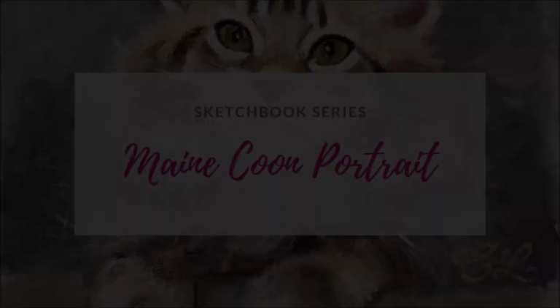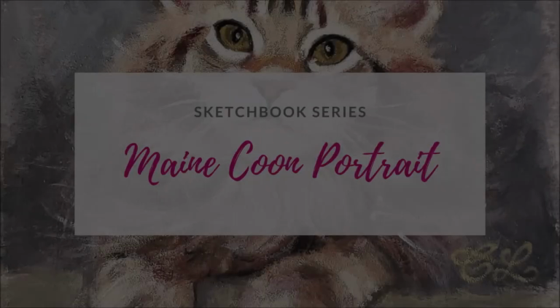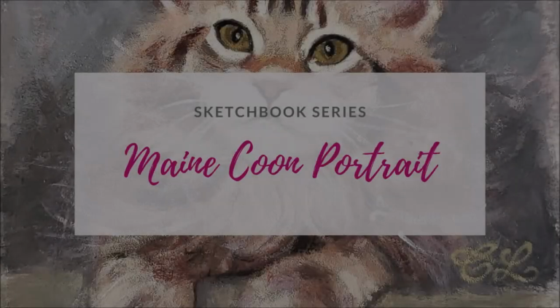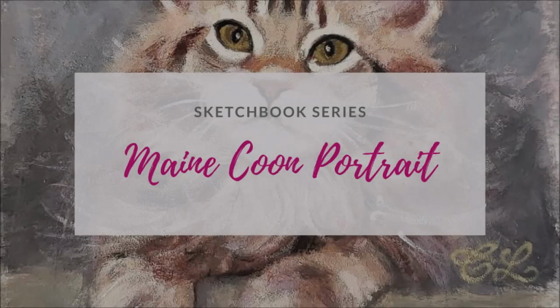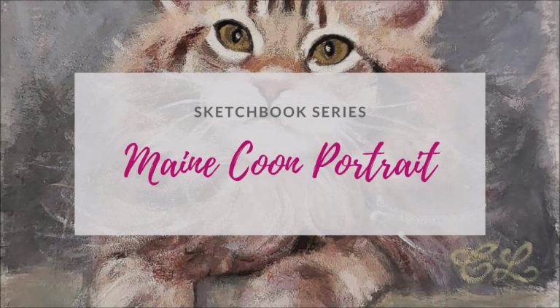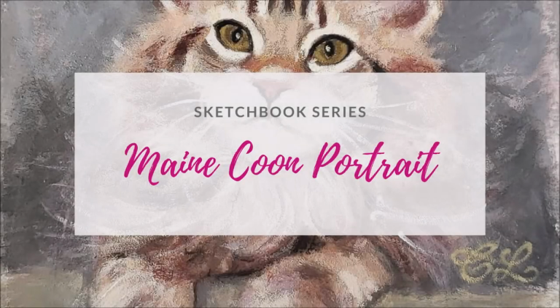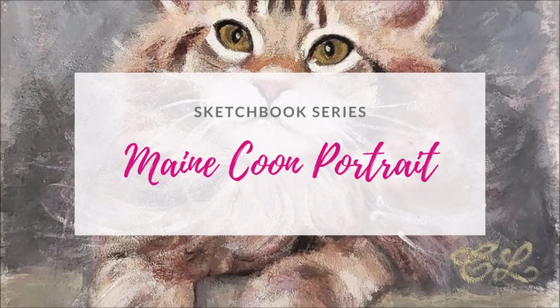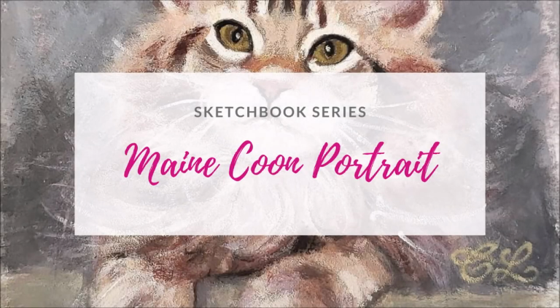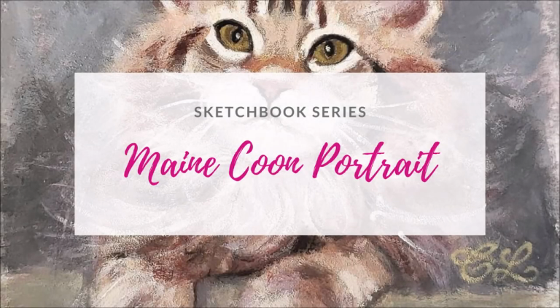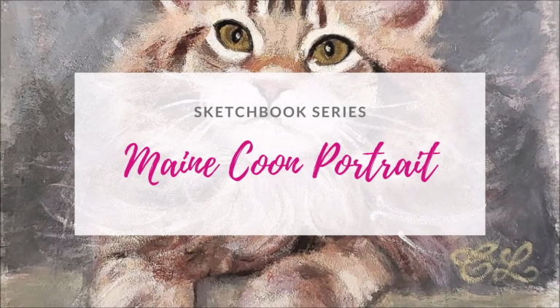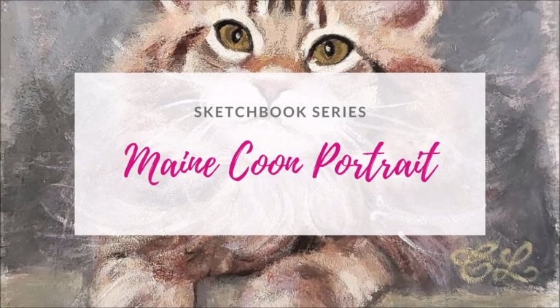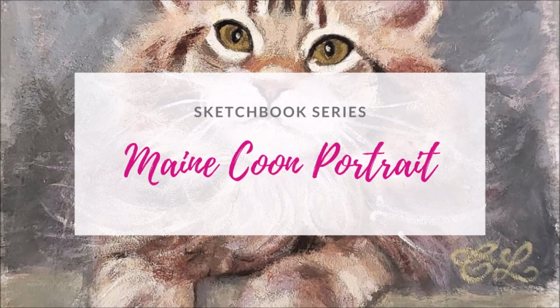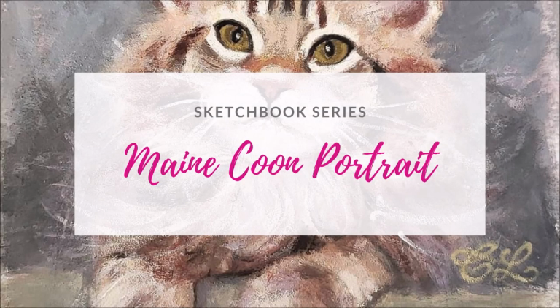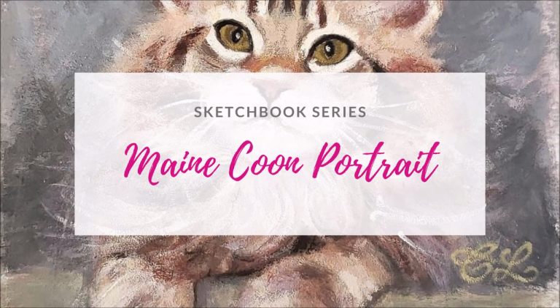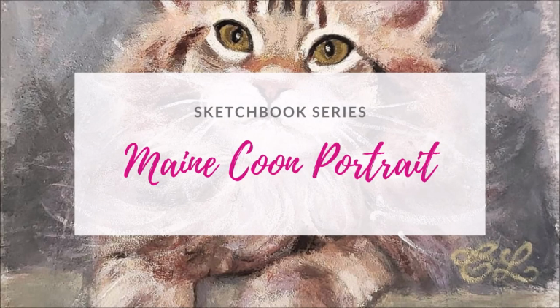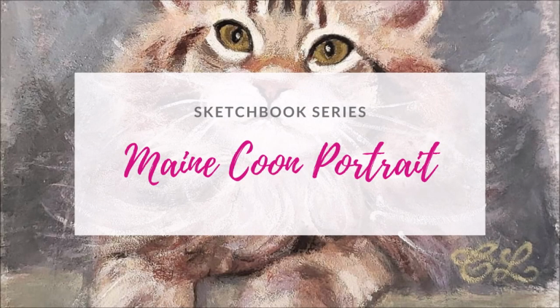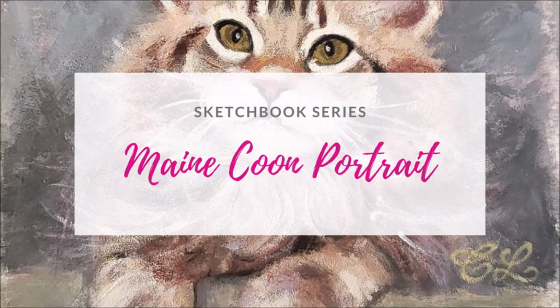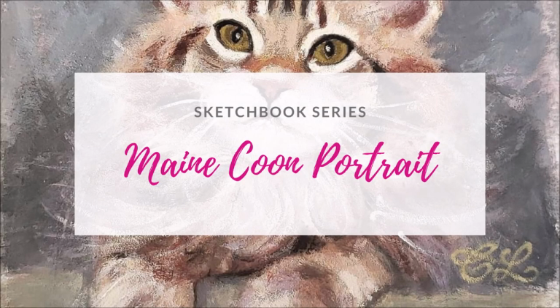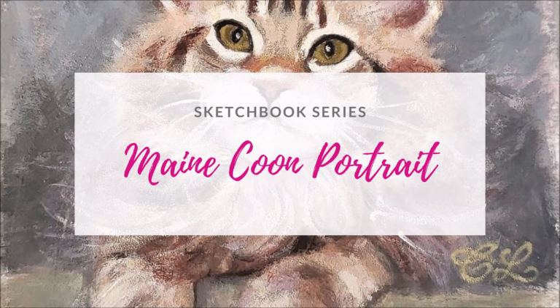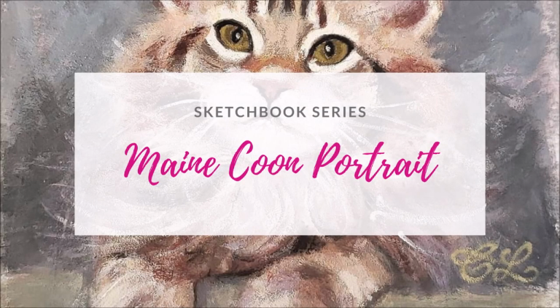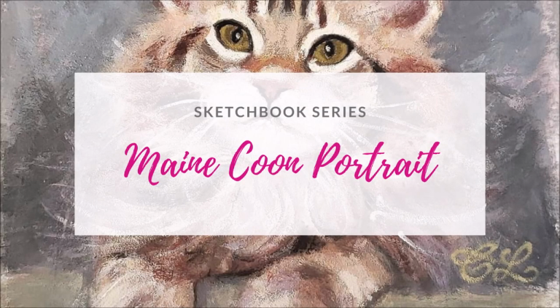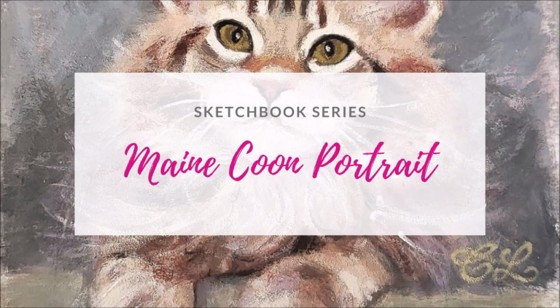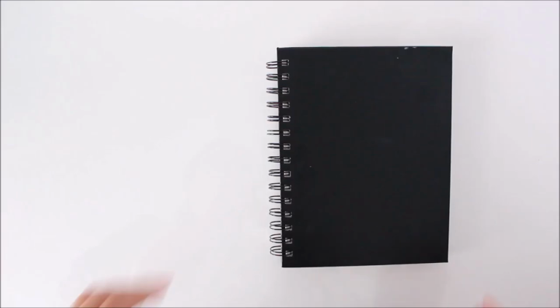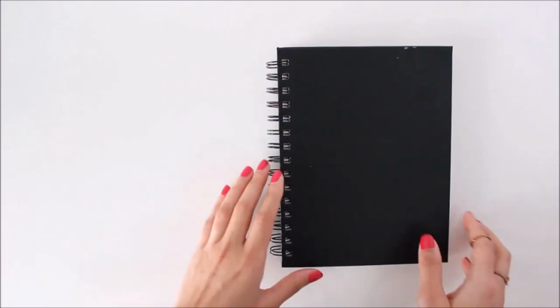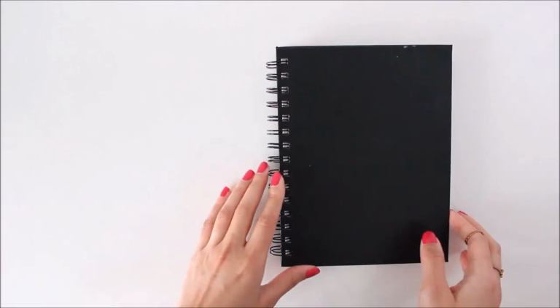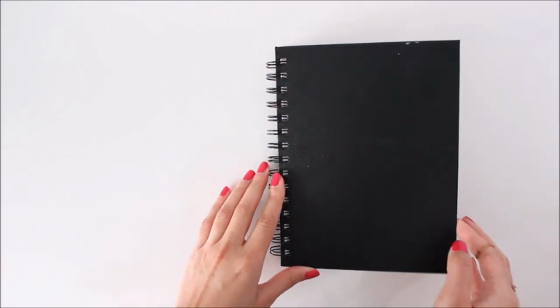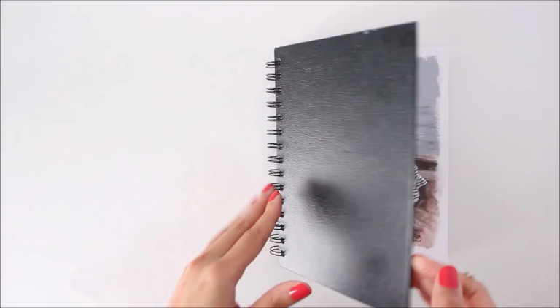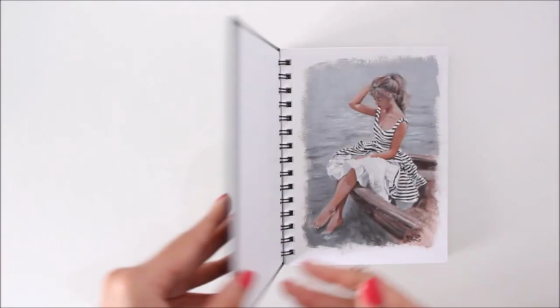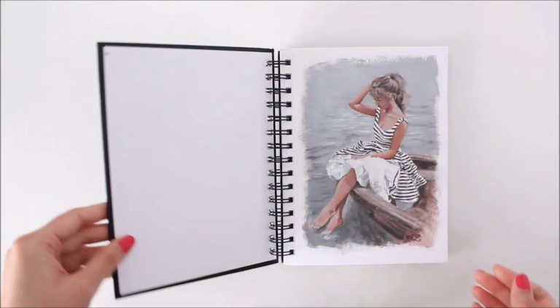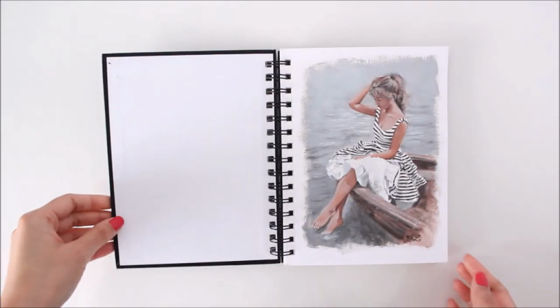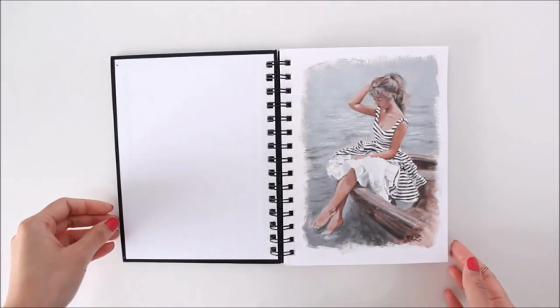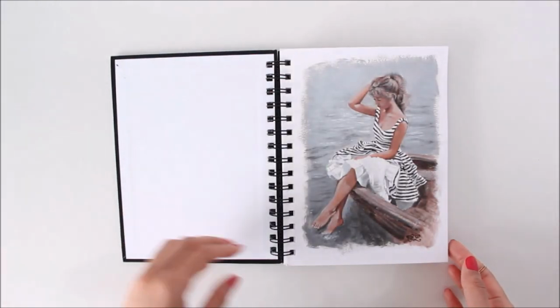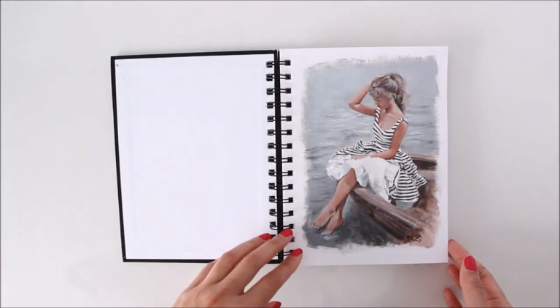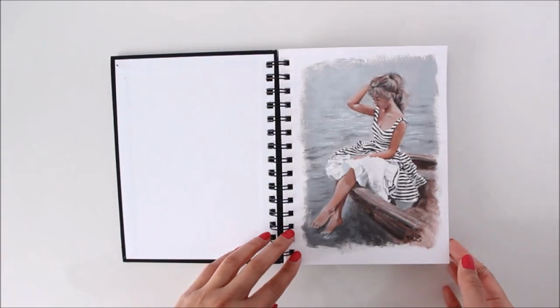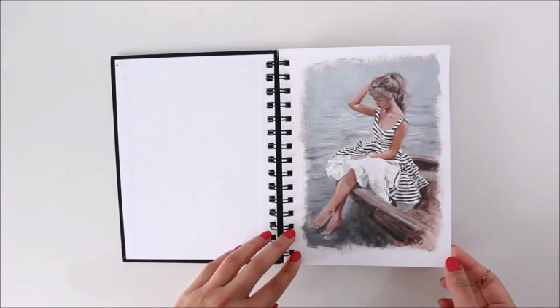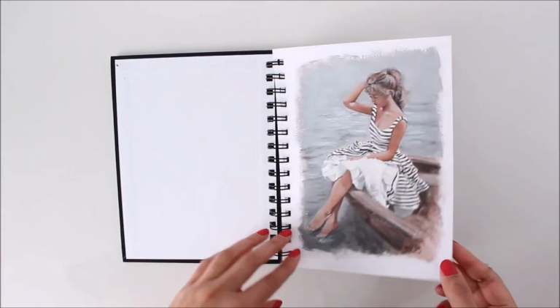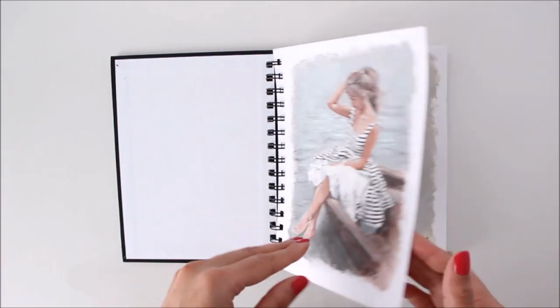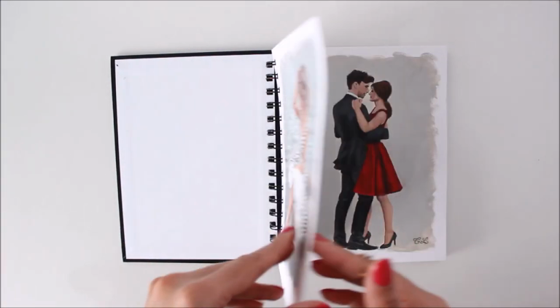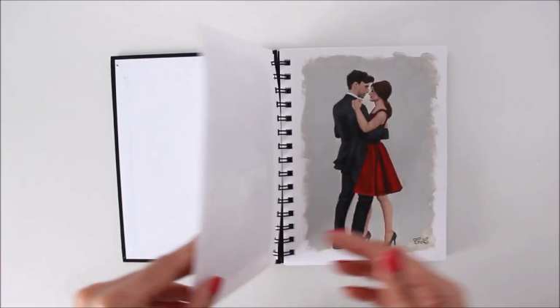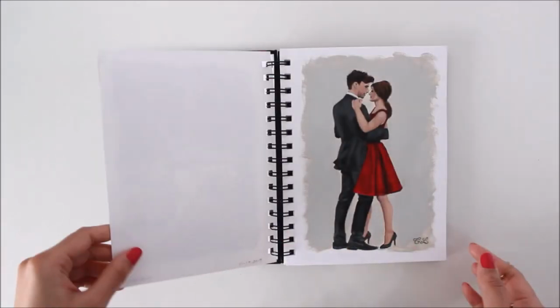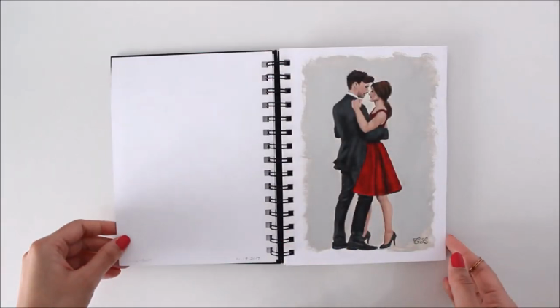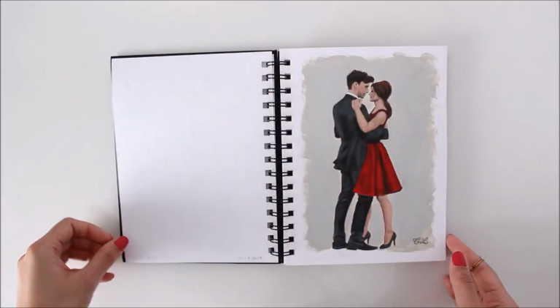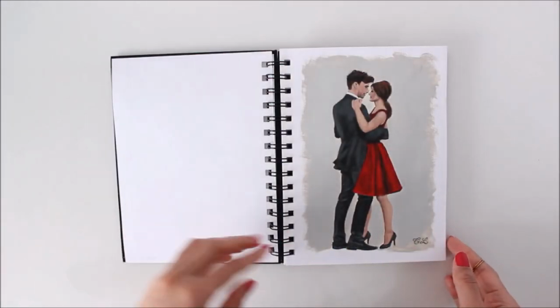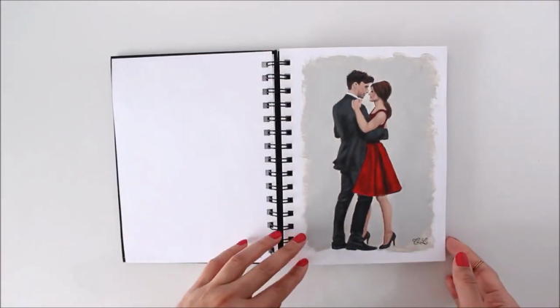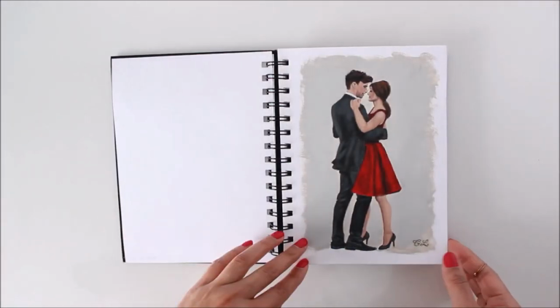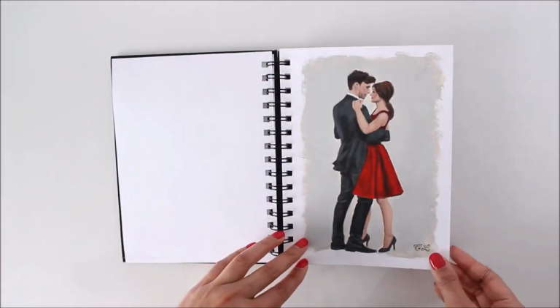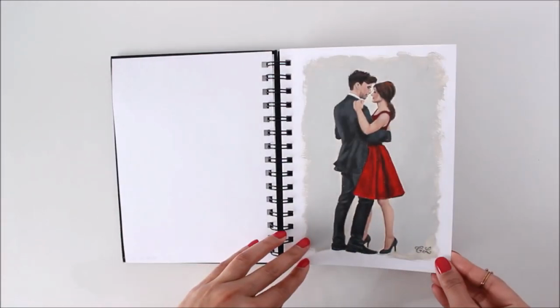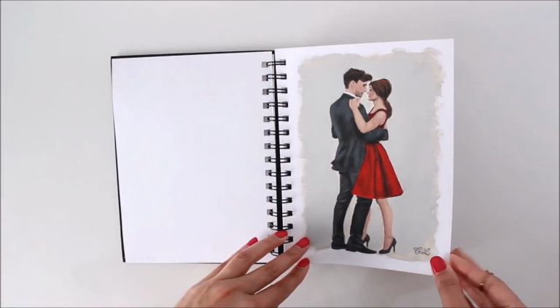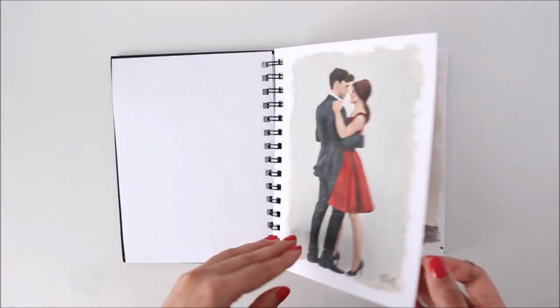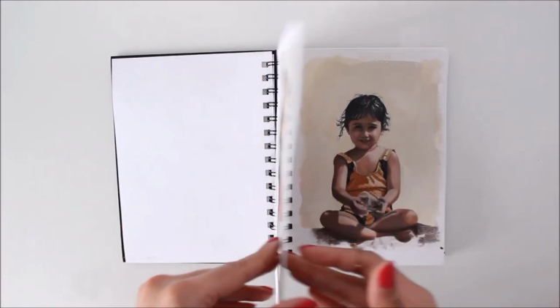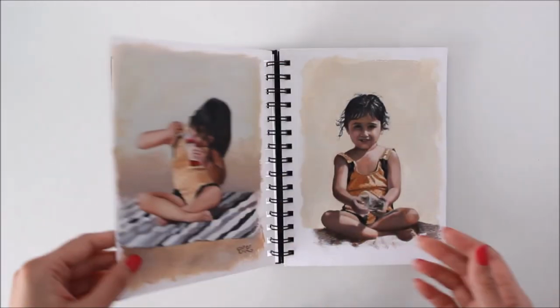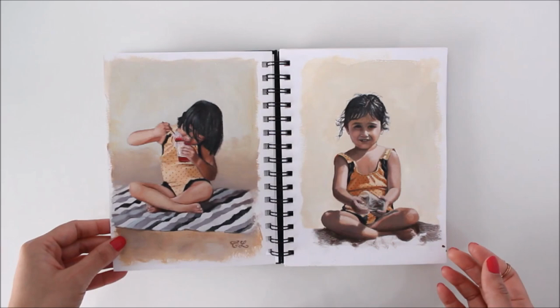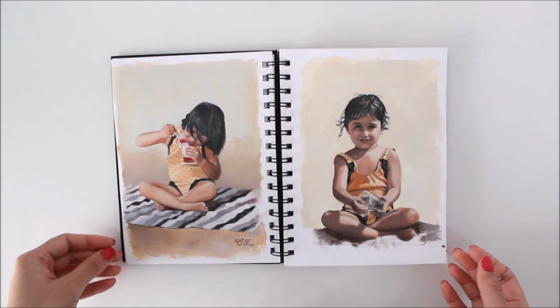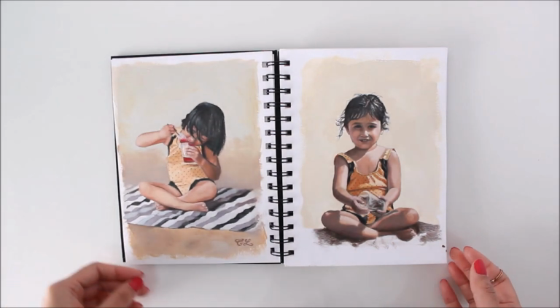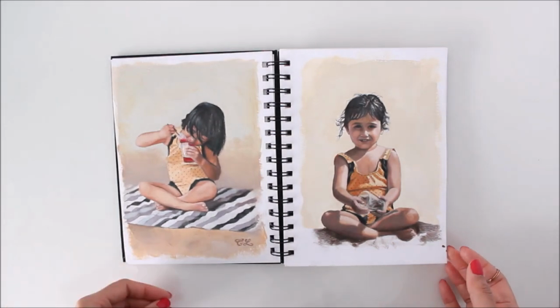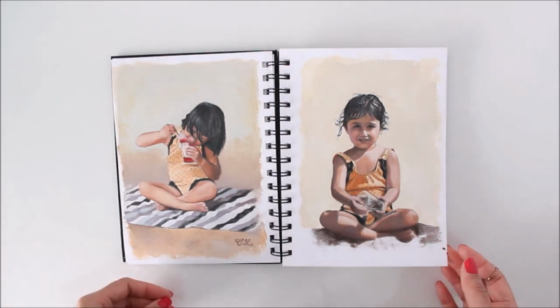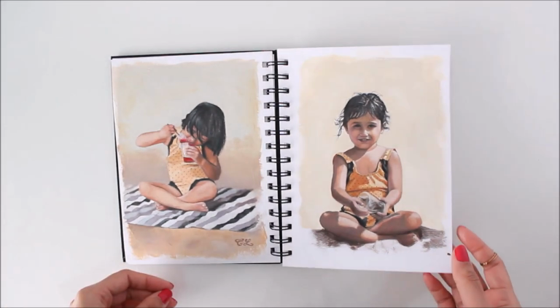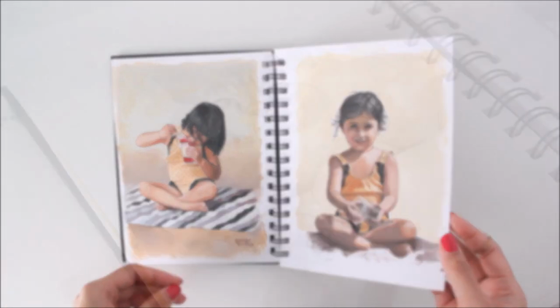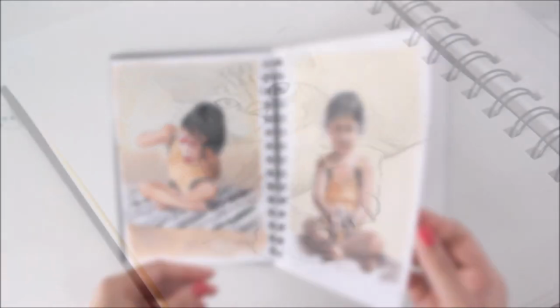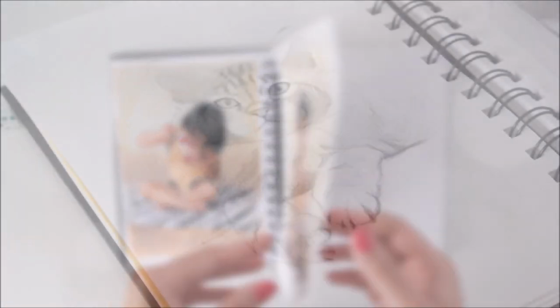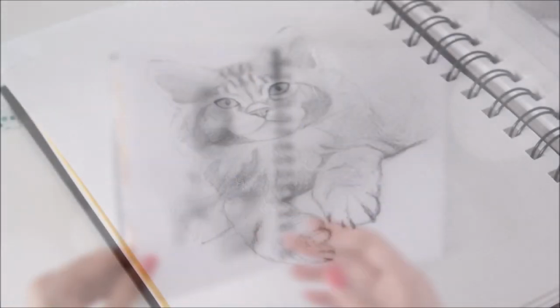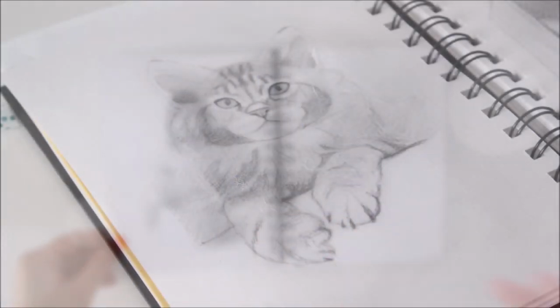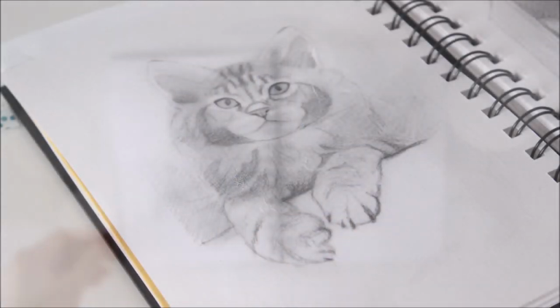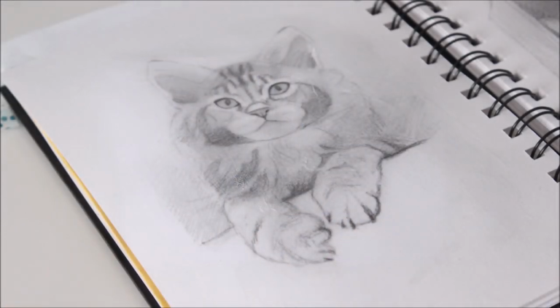Painting in a sketchbook is a great way of exploring new ideas. All my paintings on paper start with a pencil sketch.